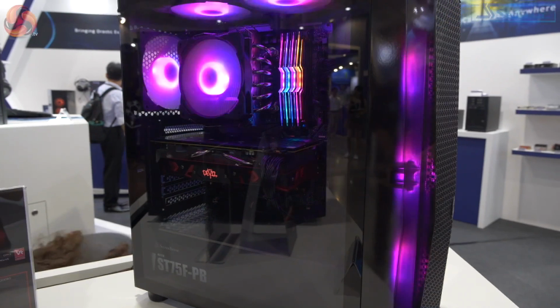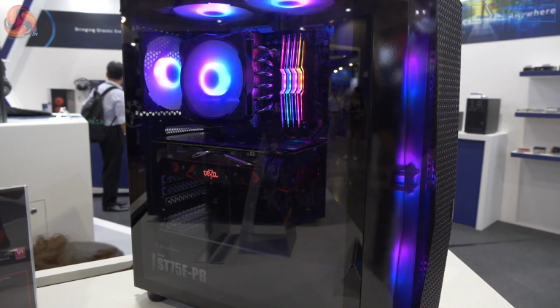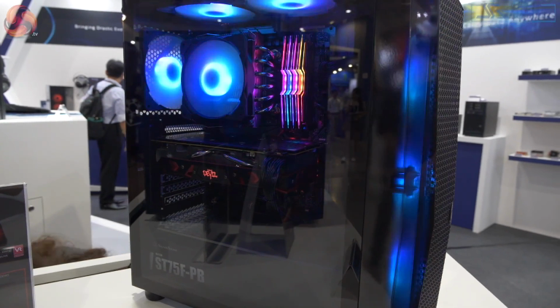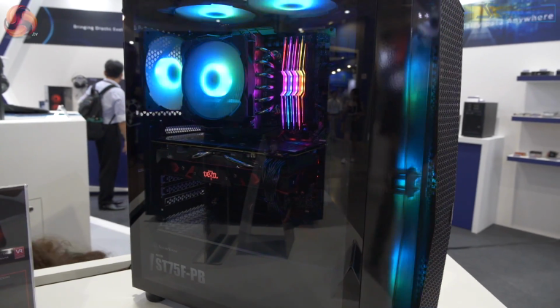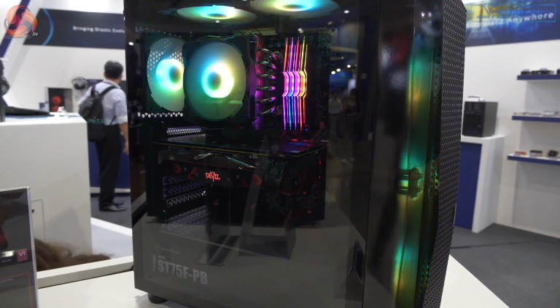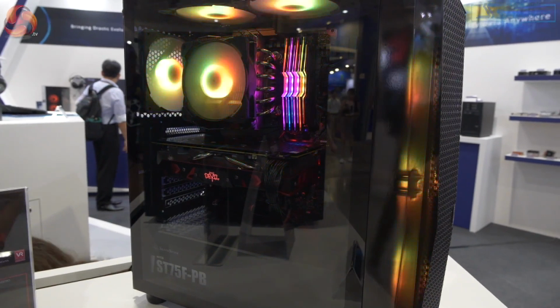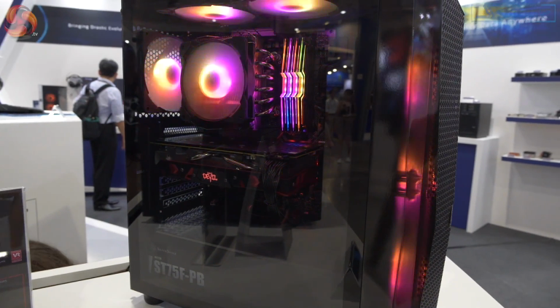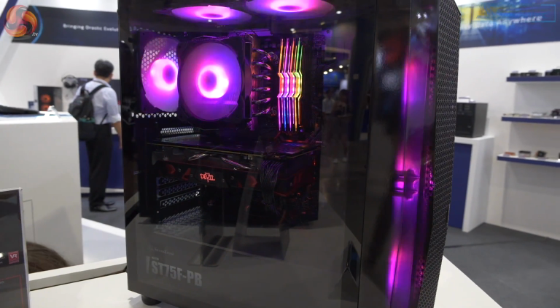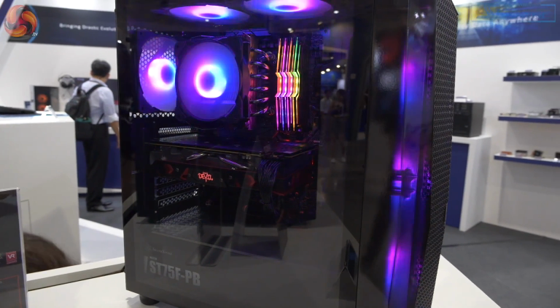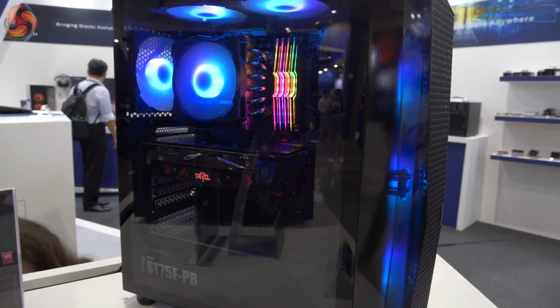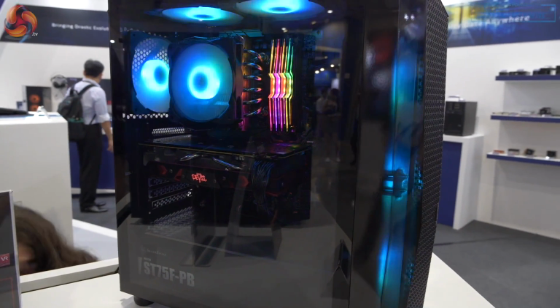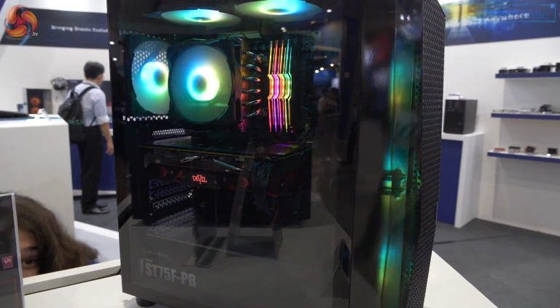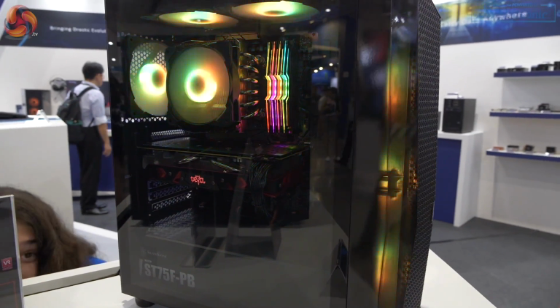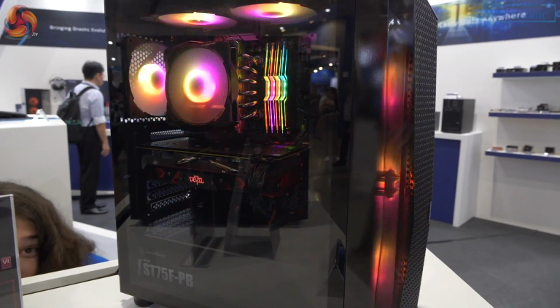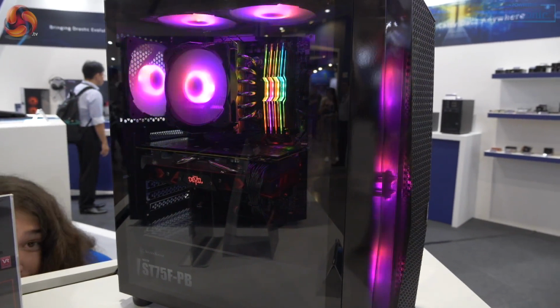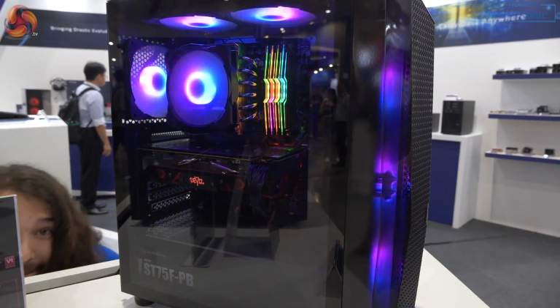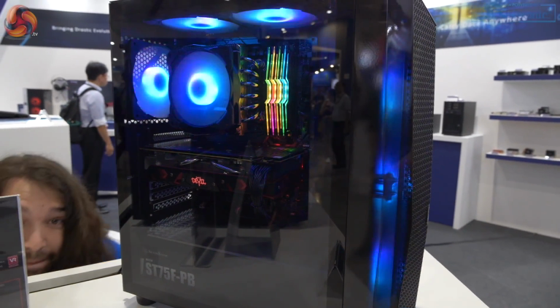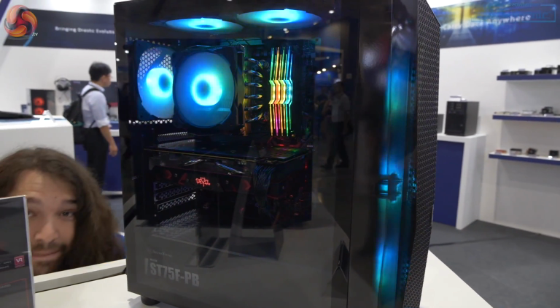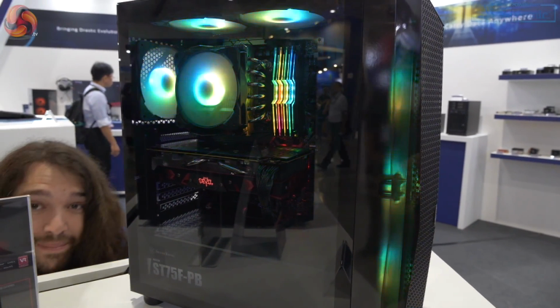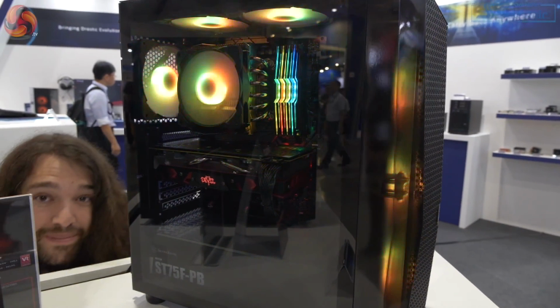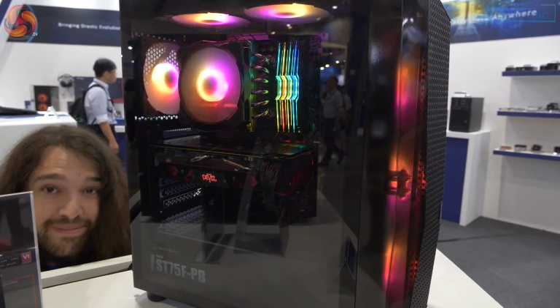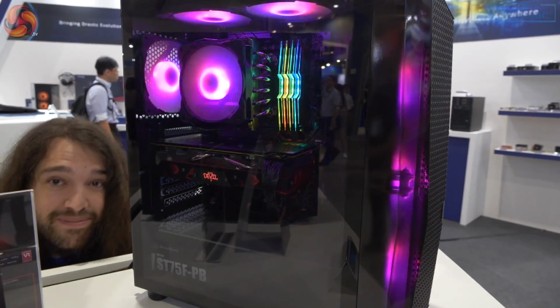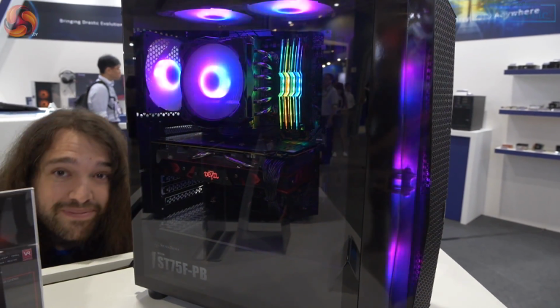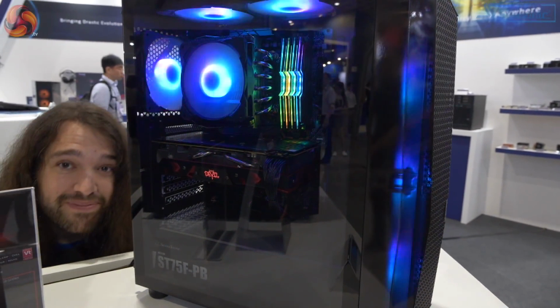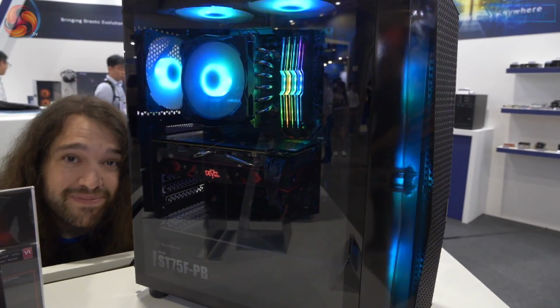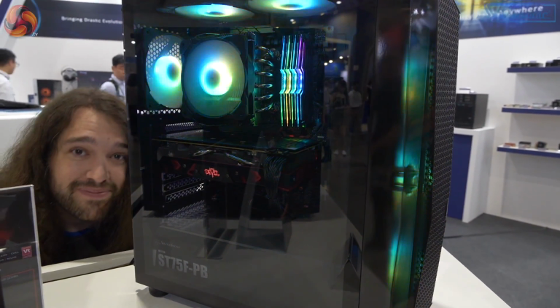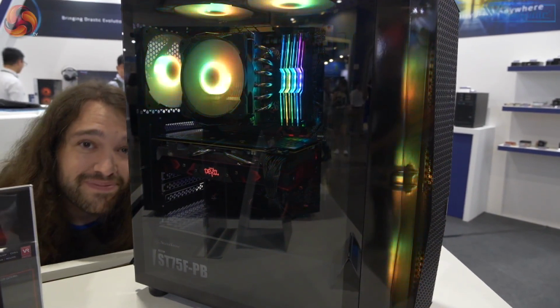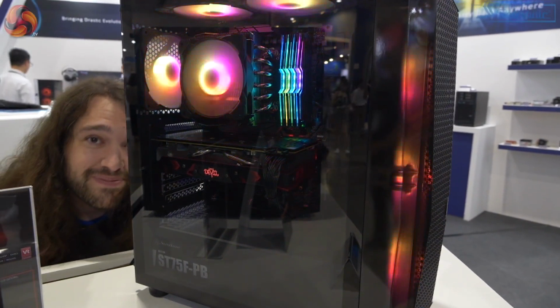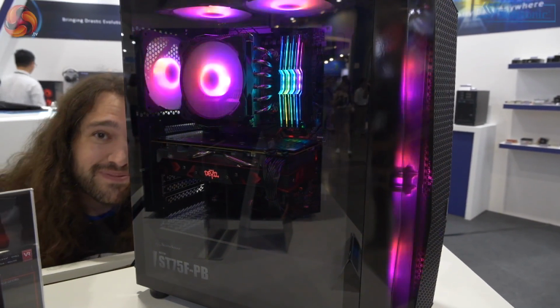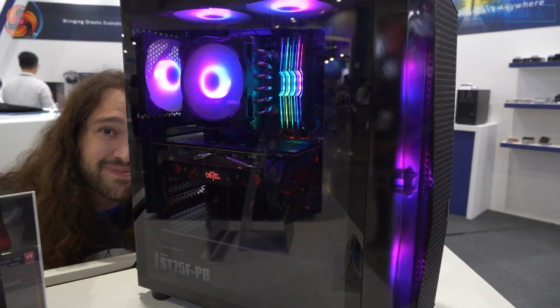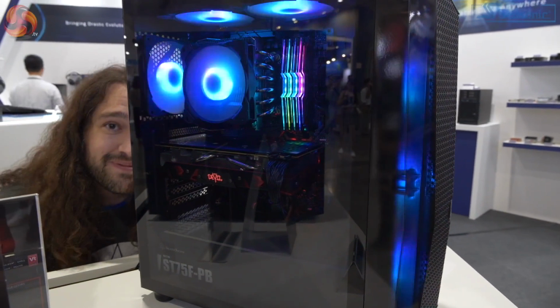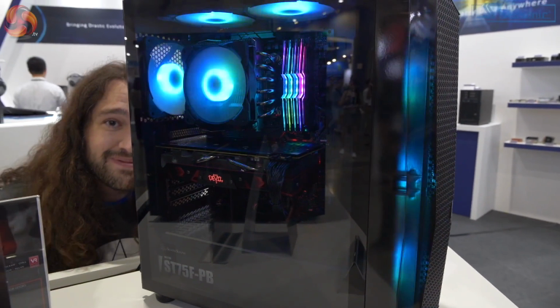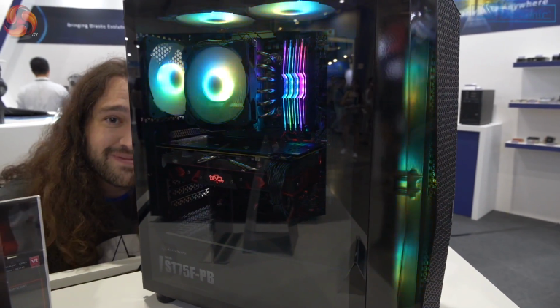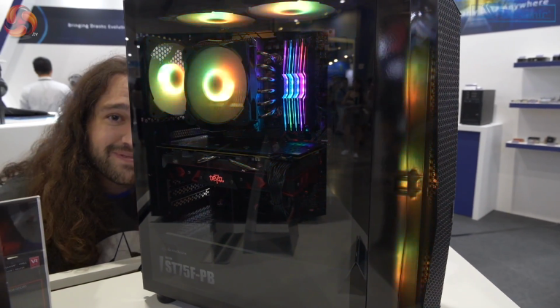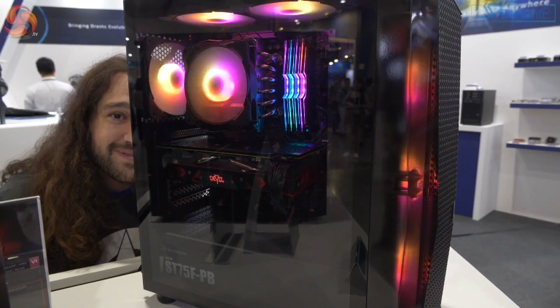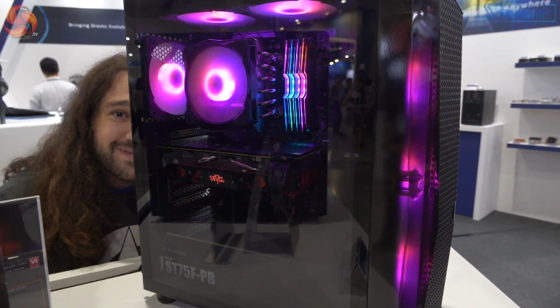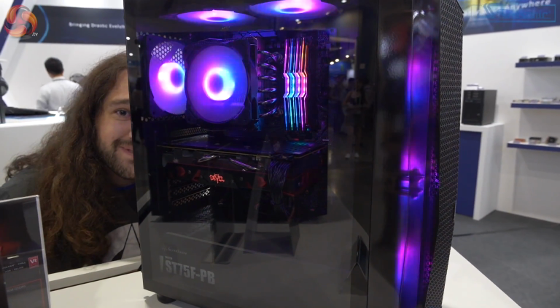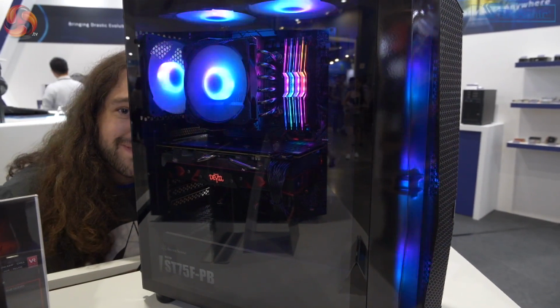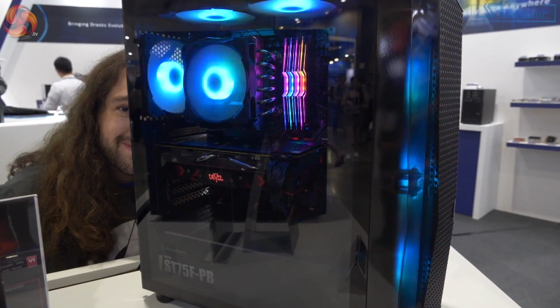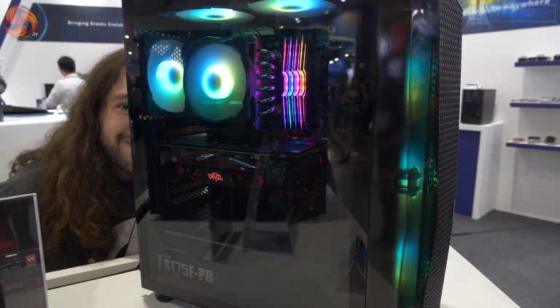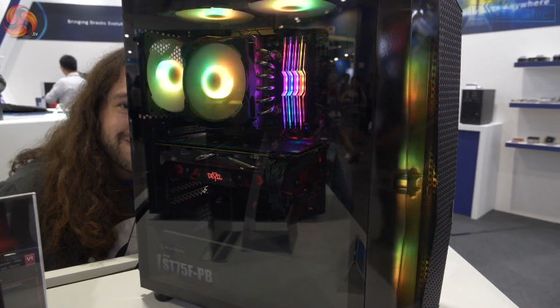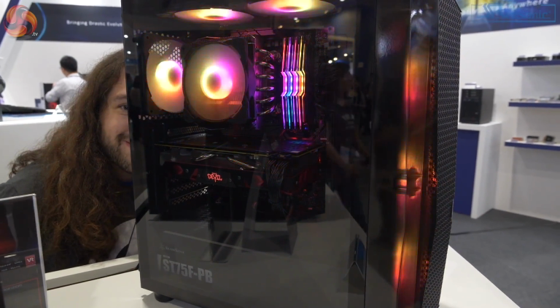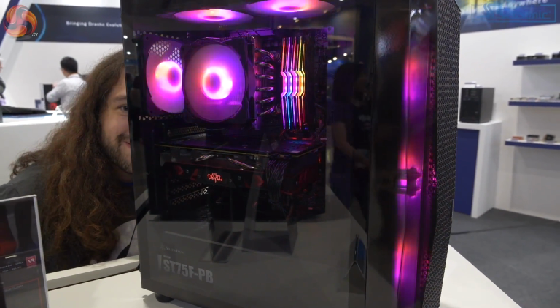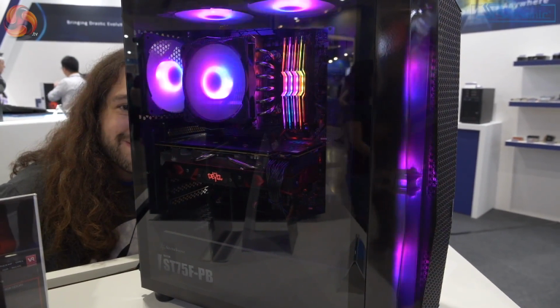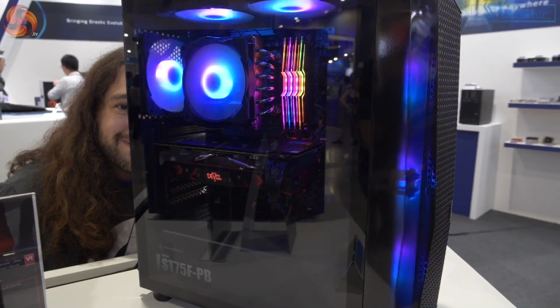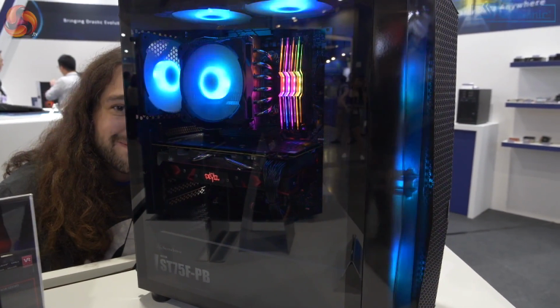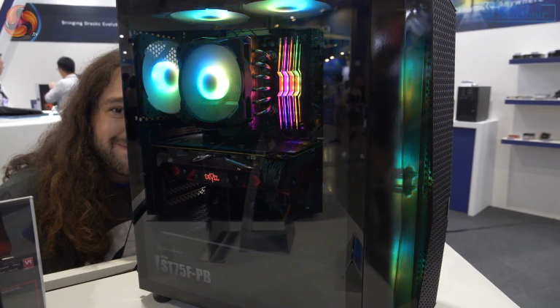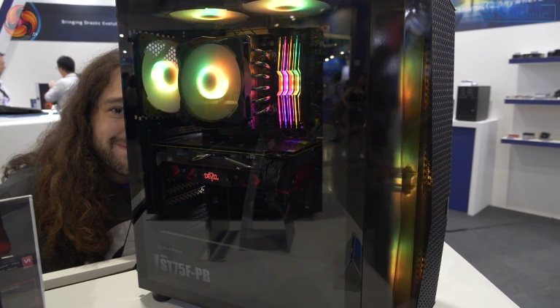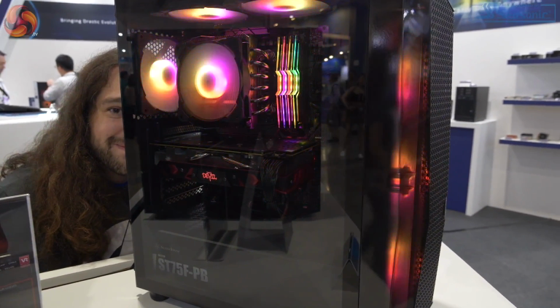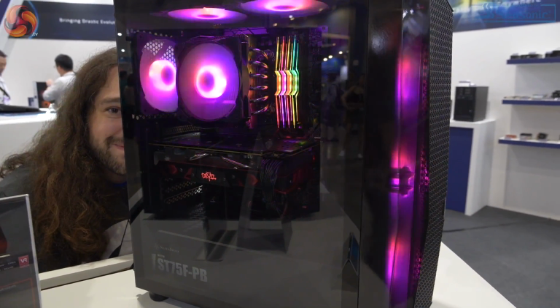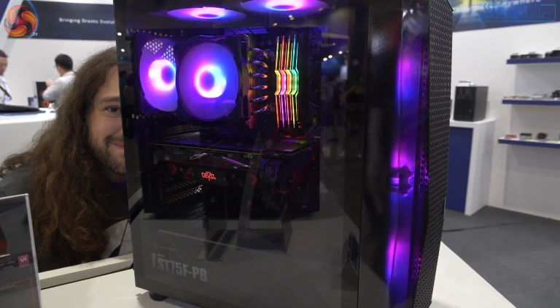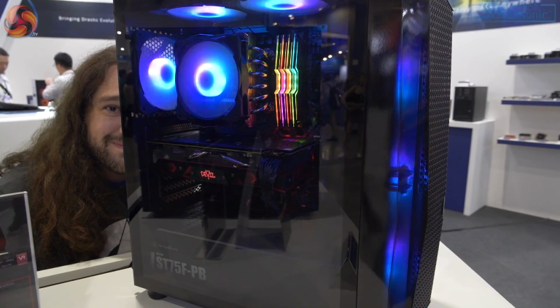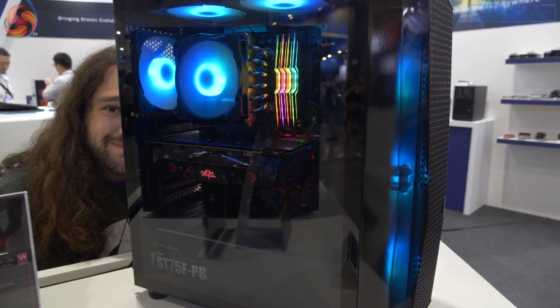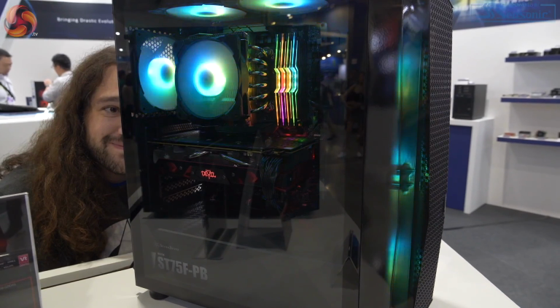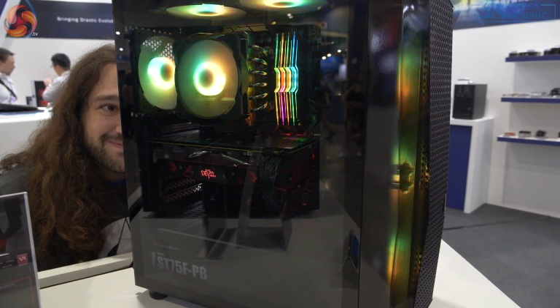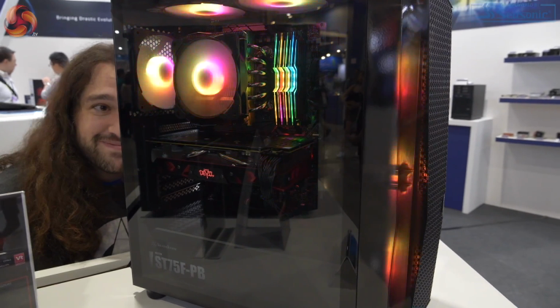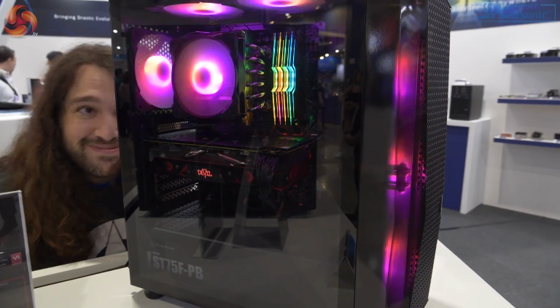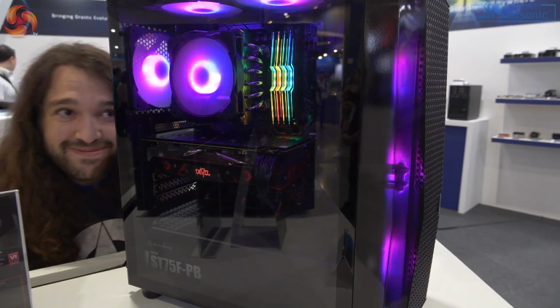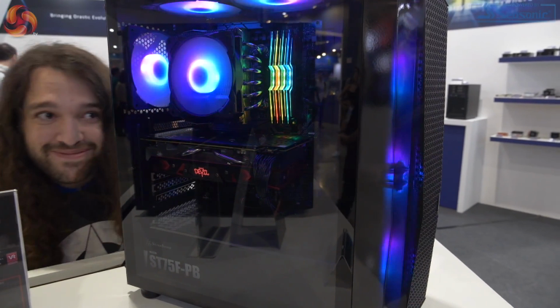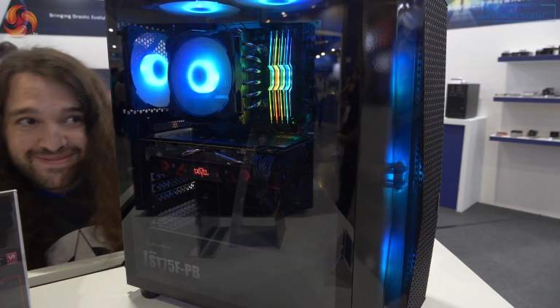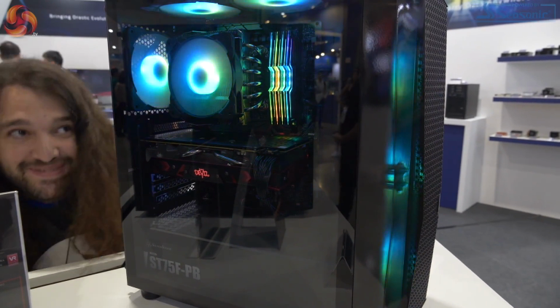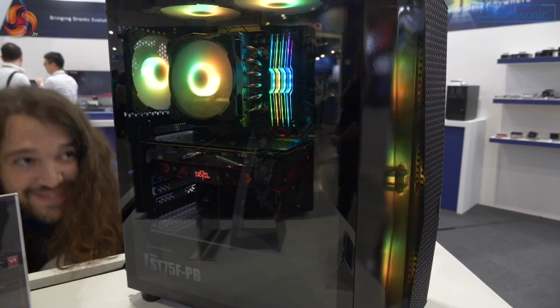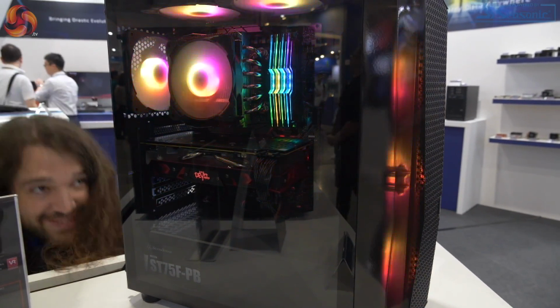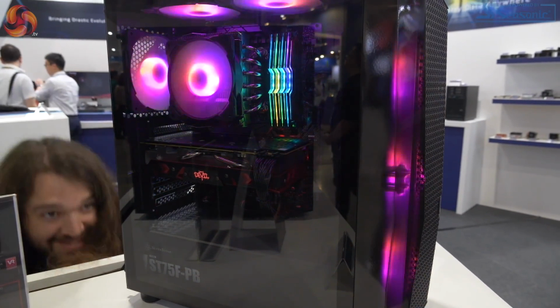And that's a regular mid-tower ATX chassis, which is probably around 80 quid. And we've got Gamers Nexus sneaking into shot.